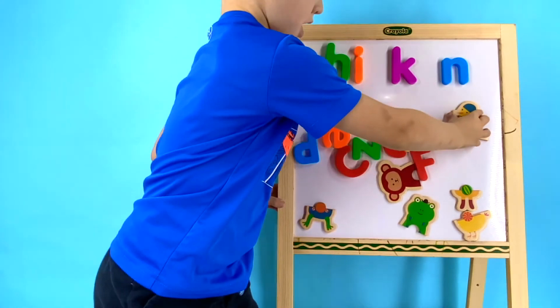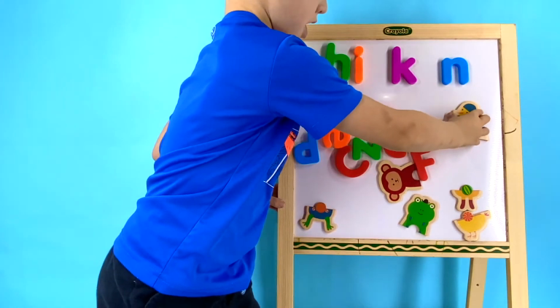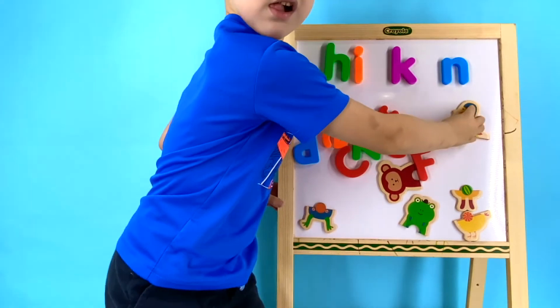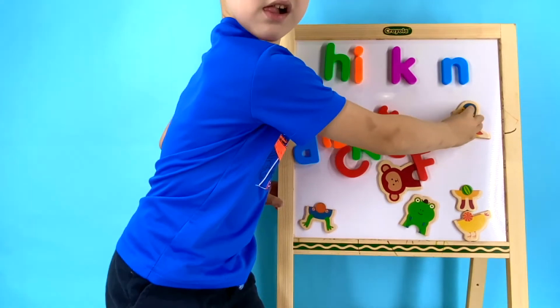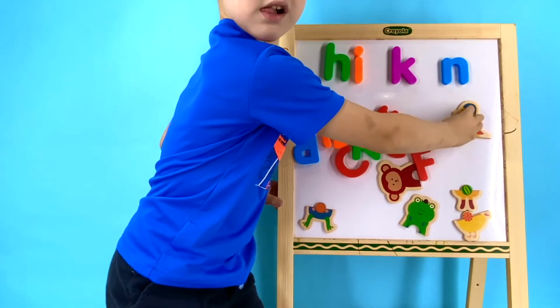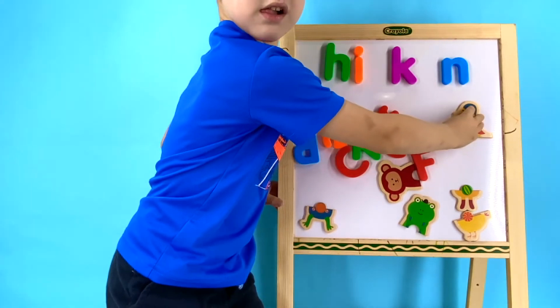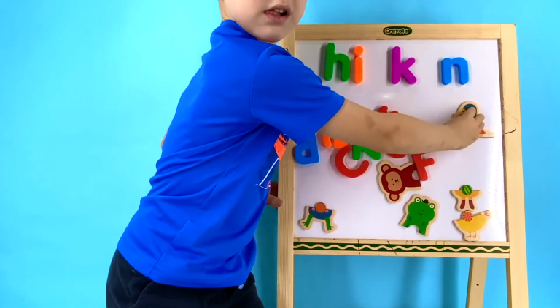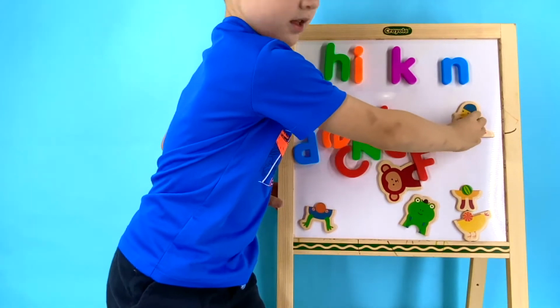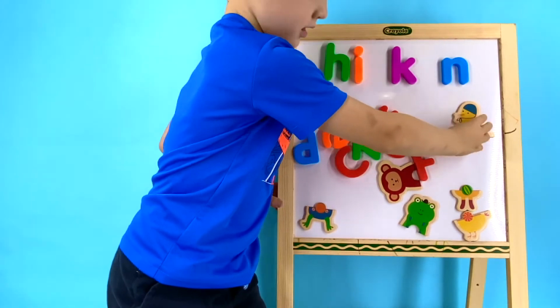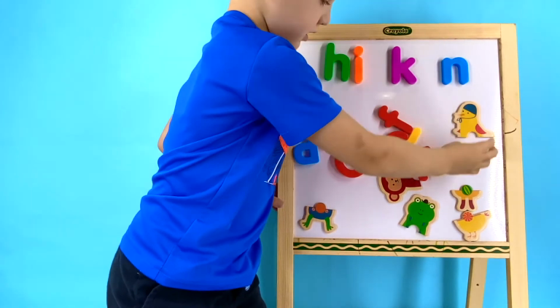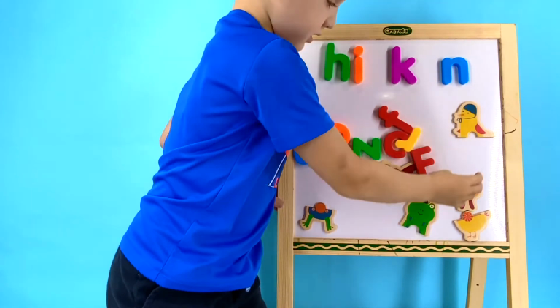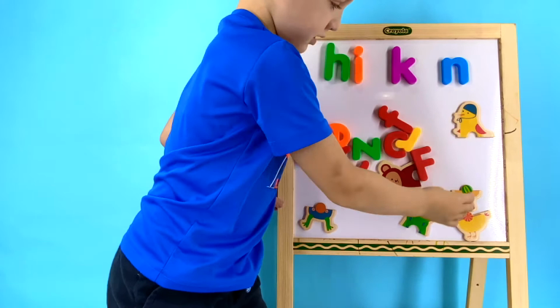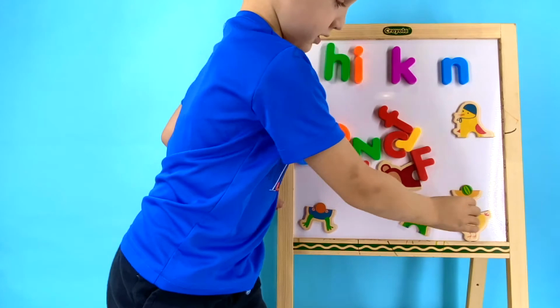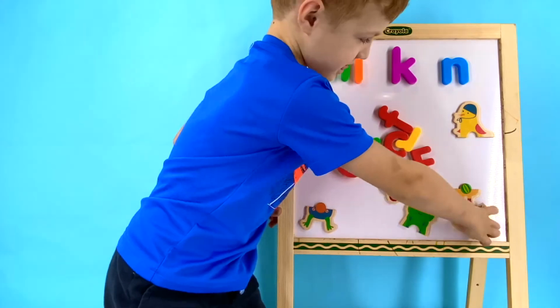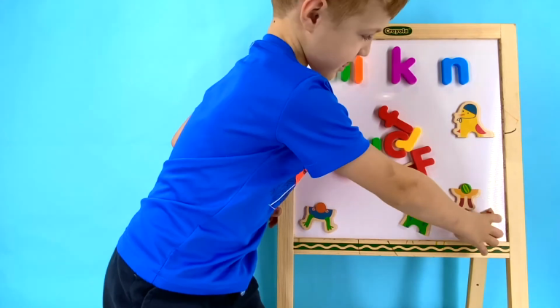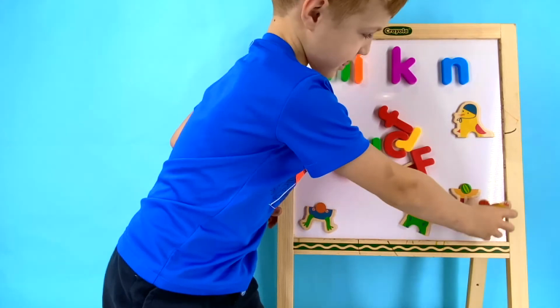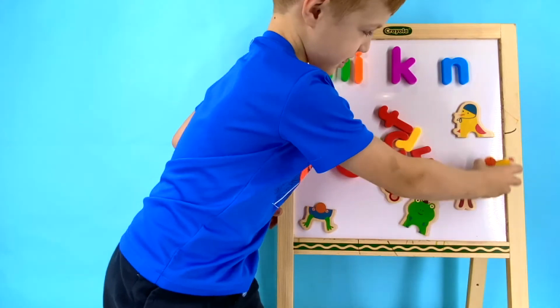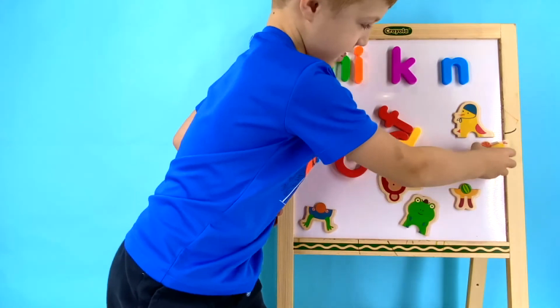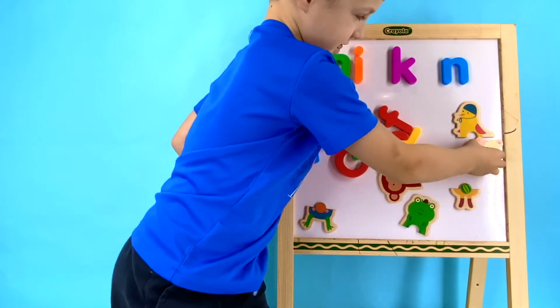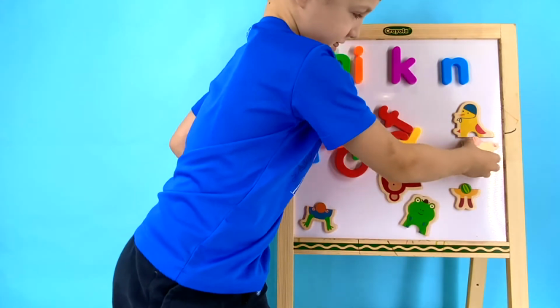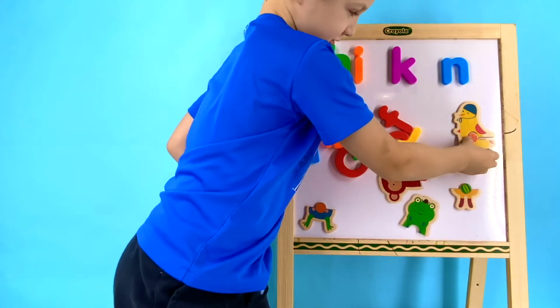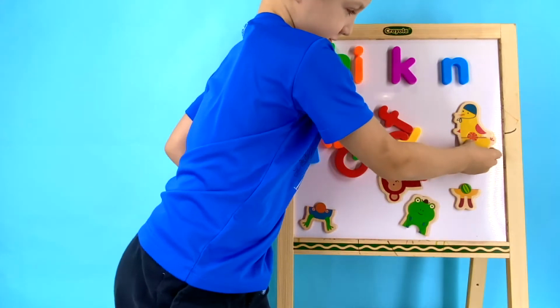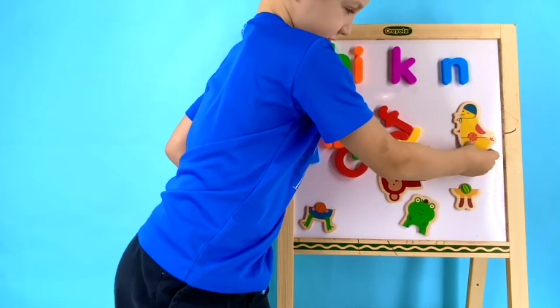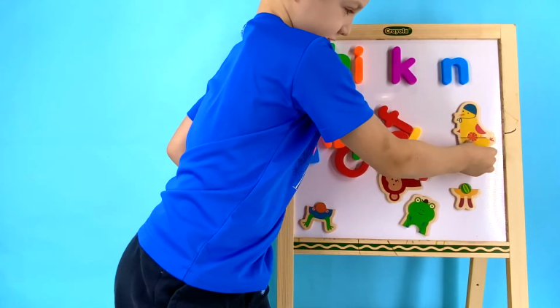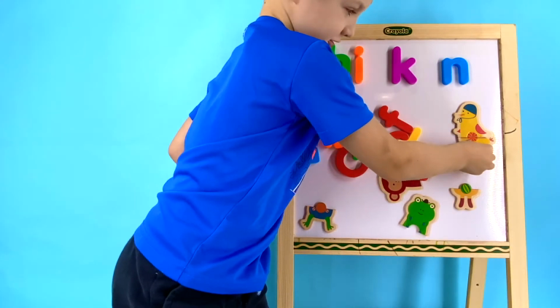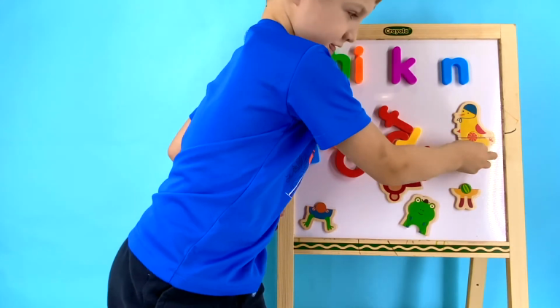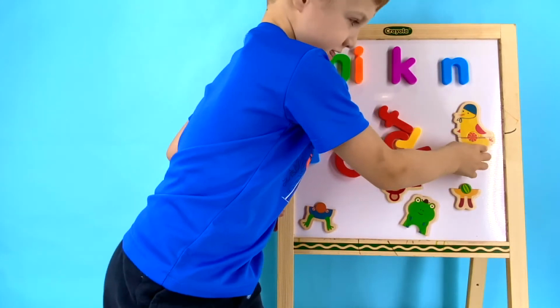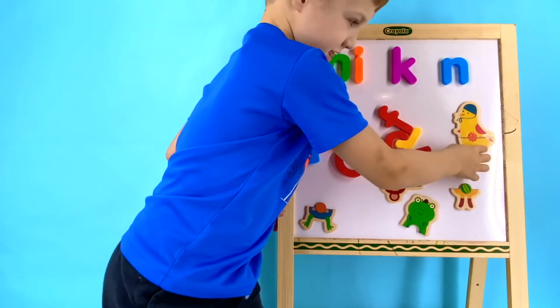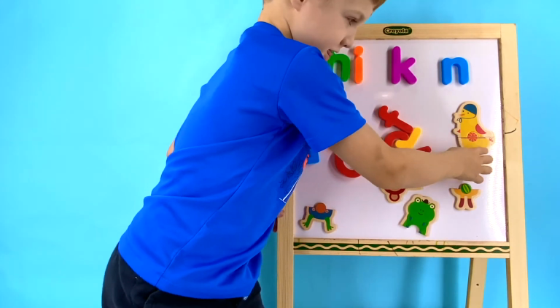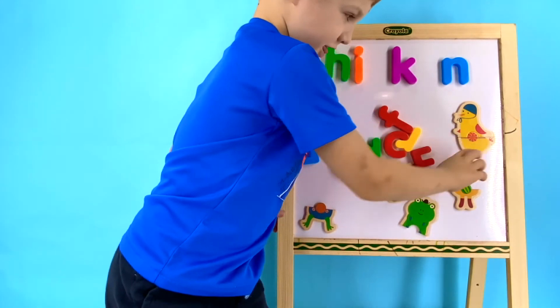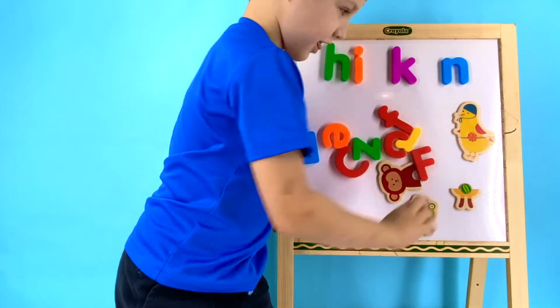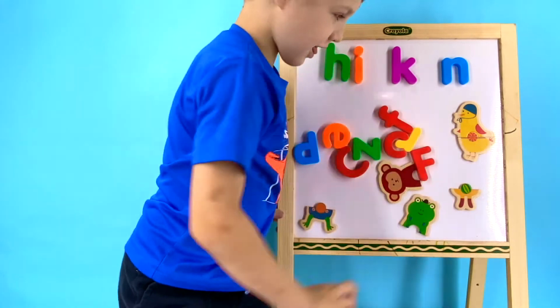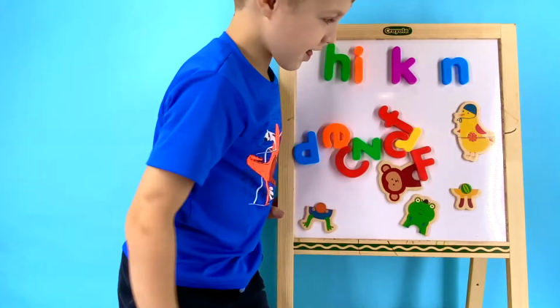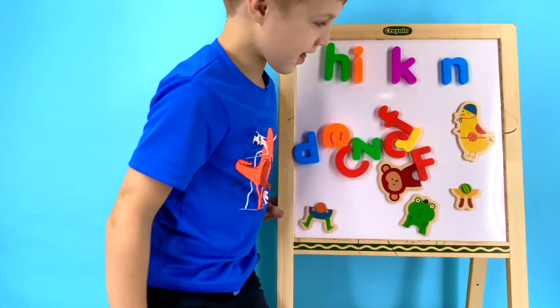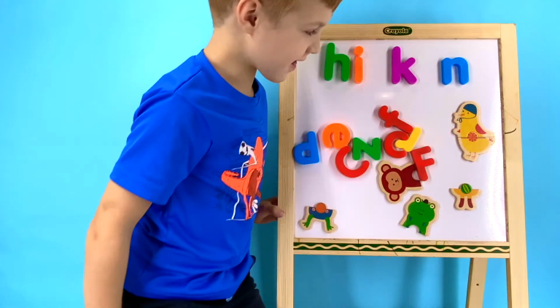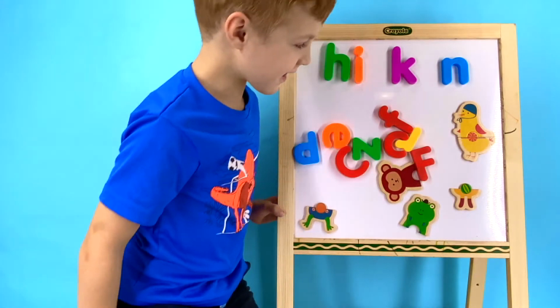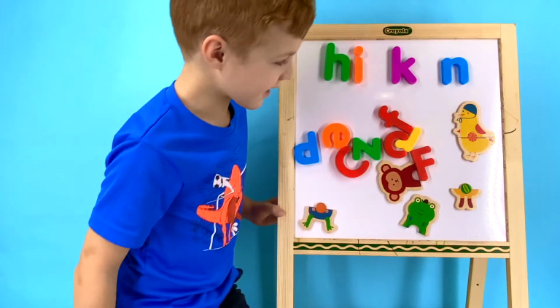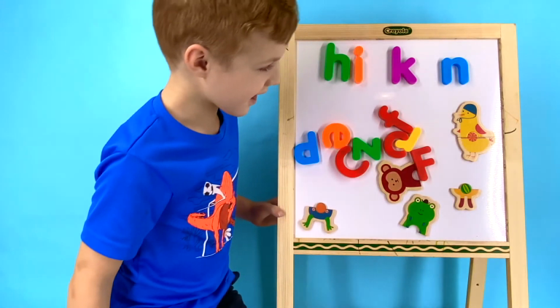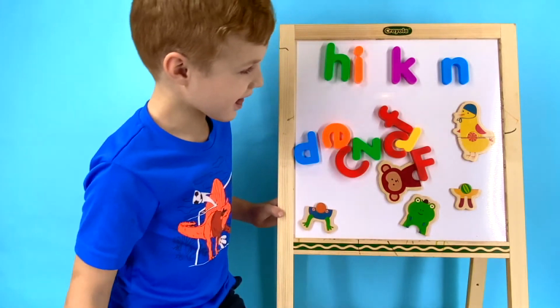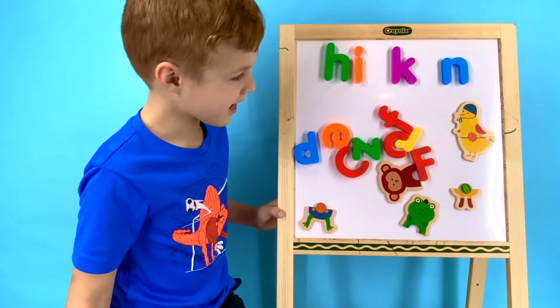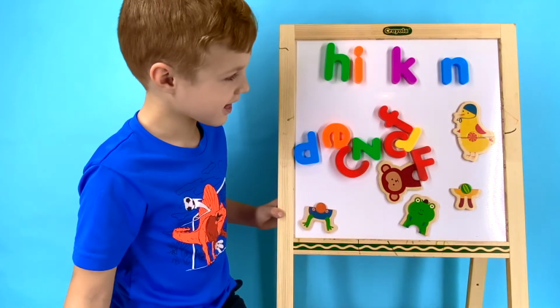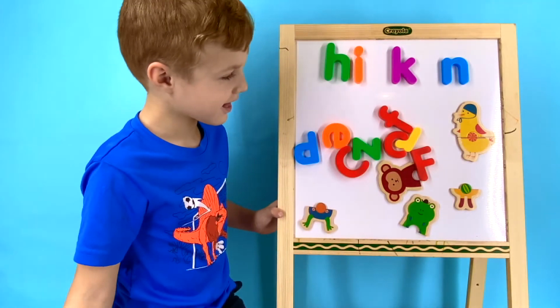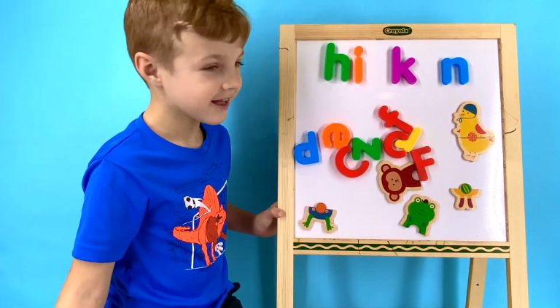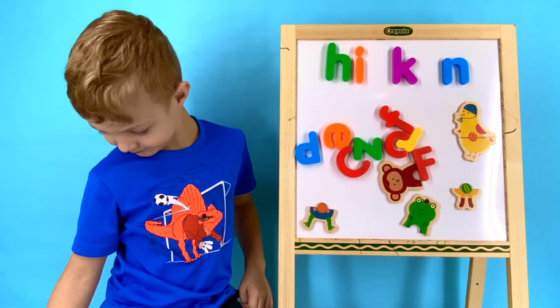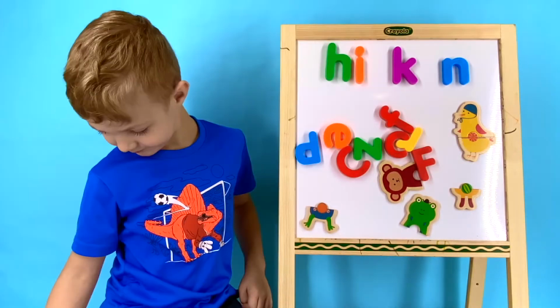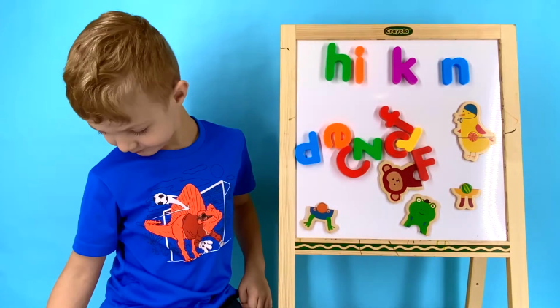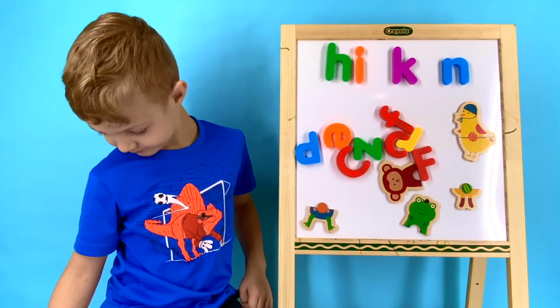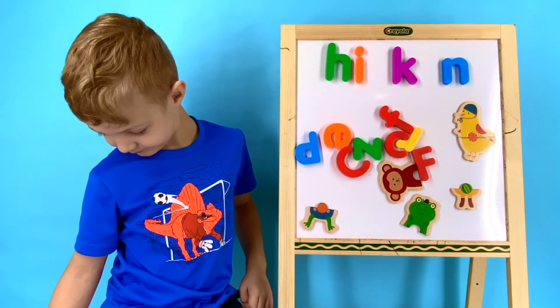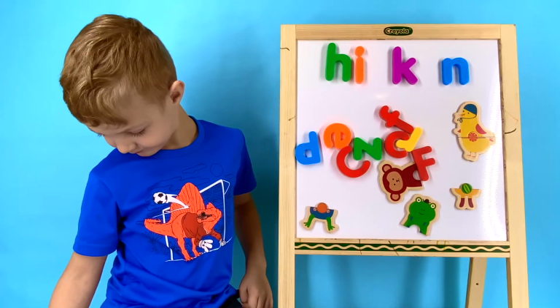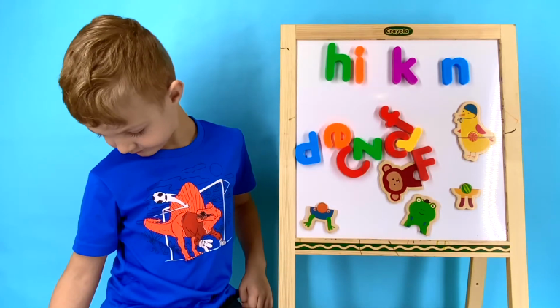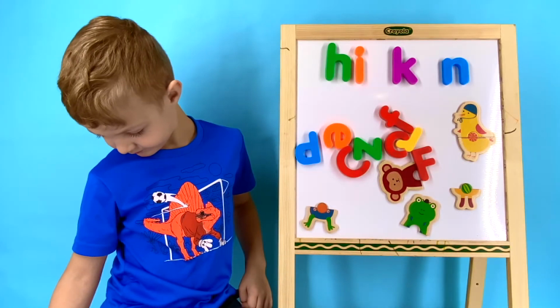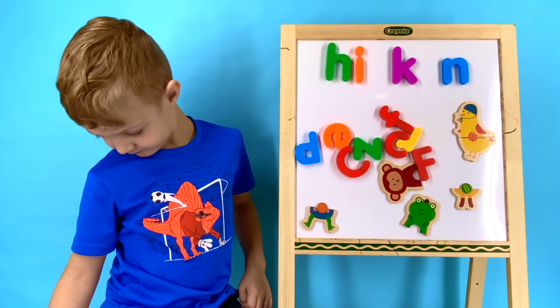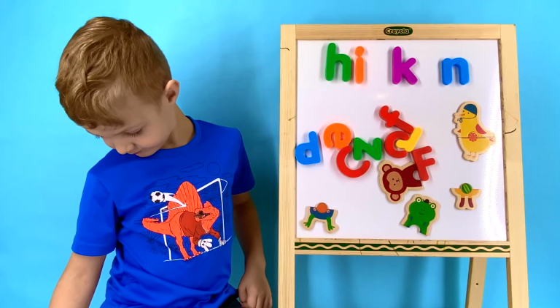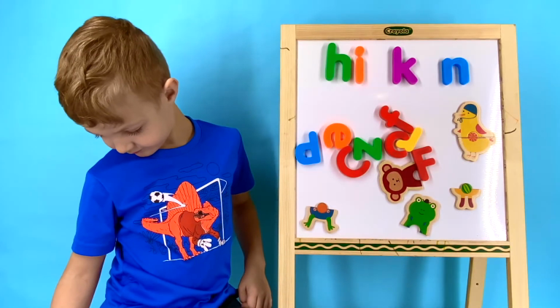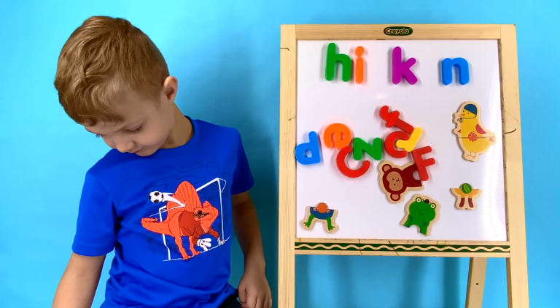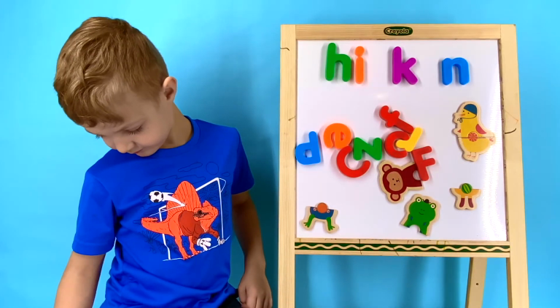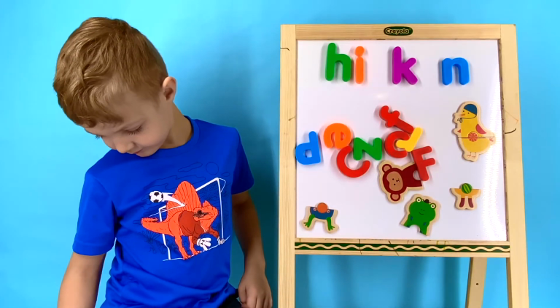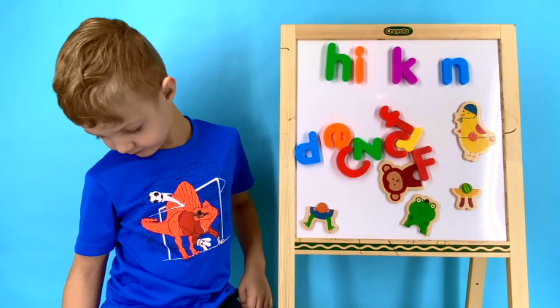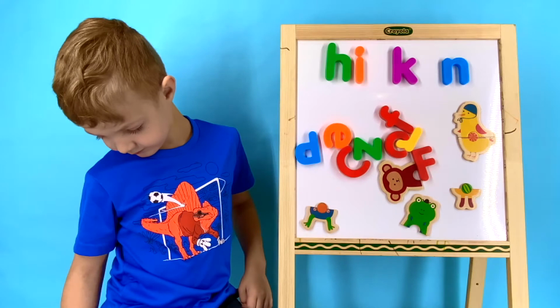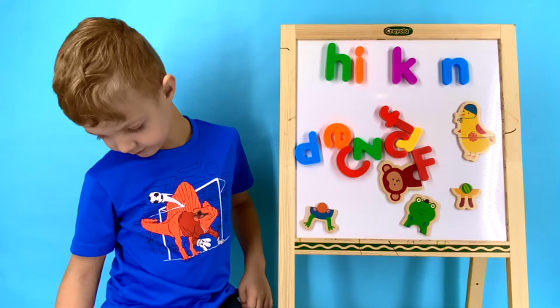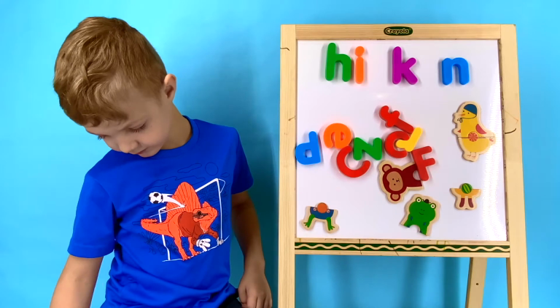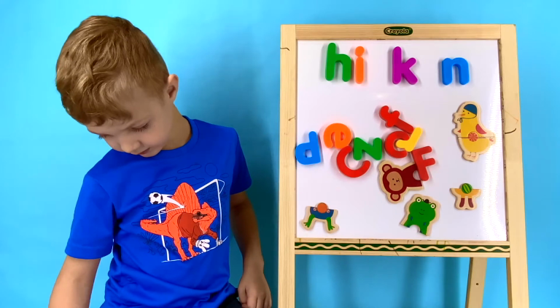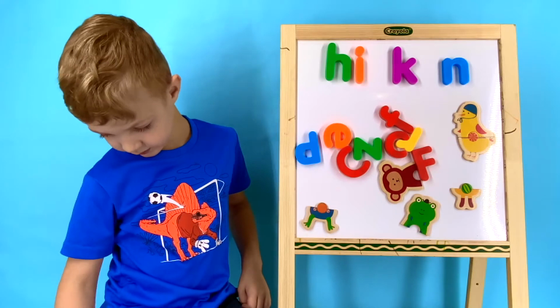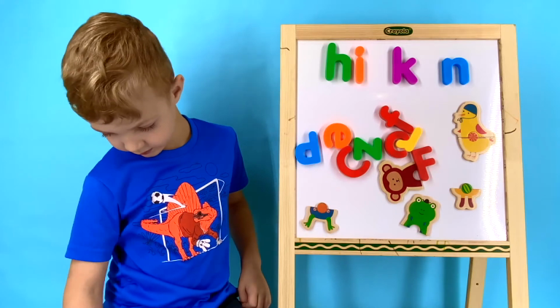Let's find the chicken magnets and put them next to the word. There's the top of the chicken and here's the bottom of the chicken. Great job, Wyatt! Now let's sound out the word chicken together.